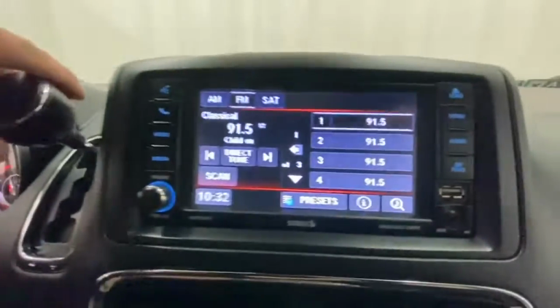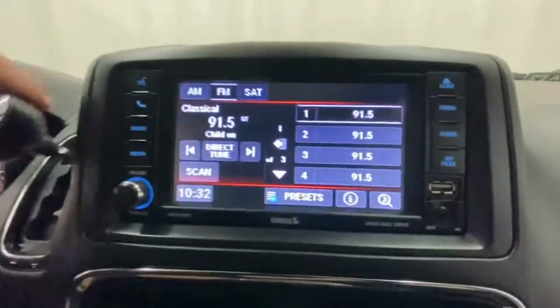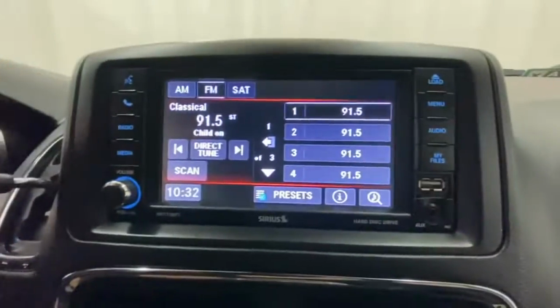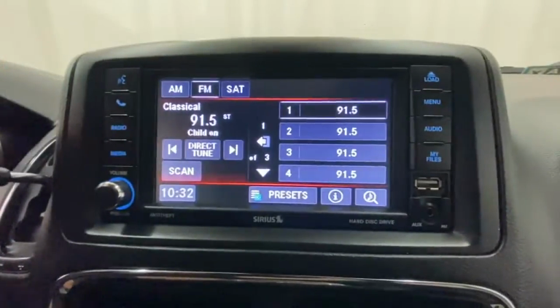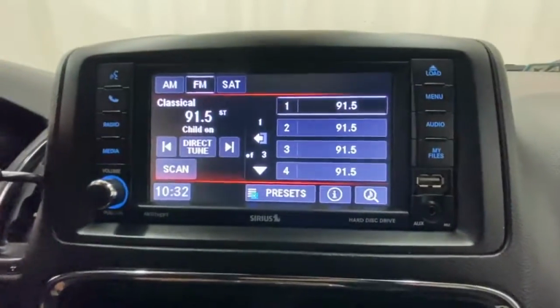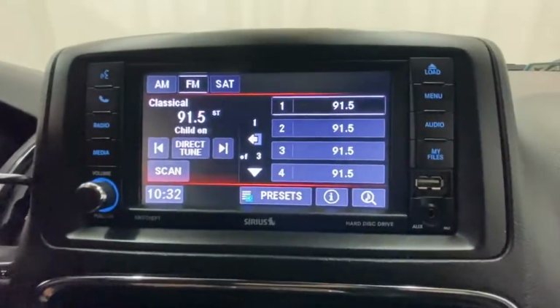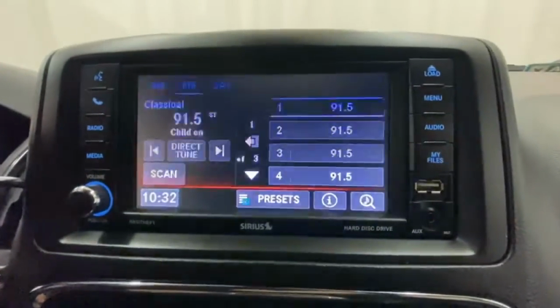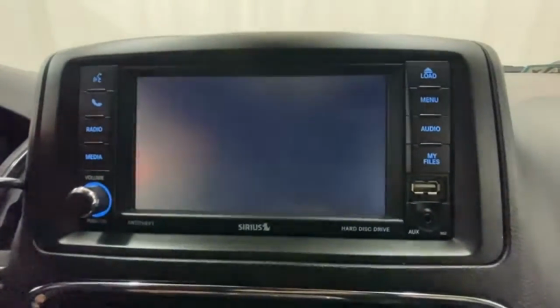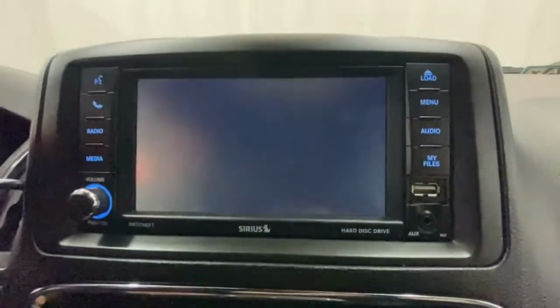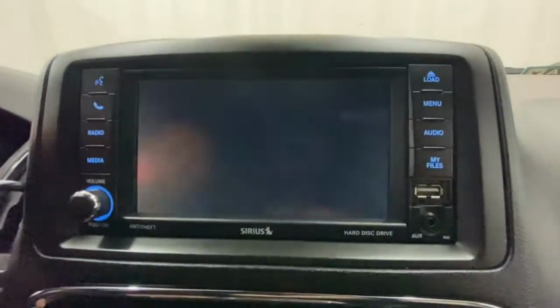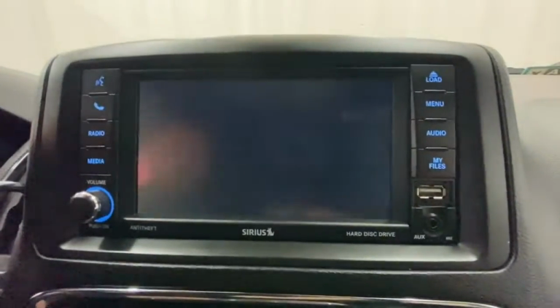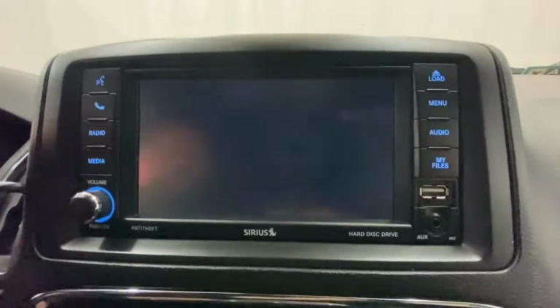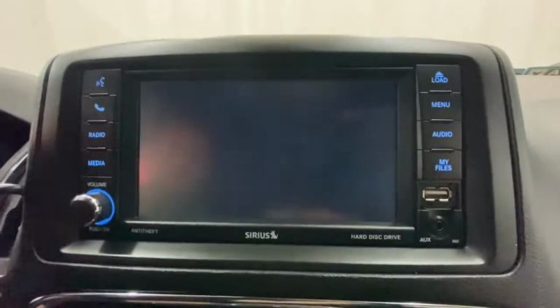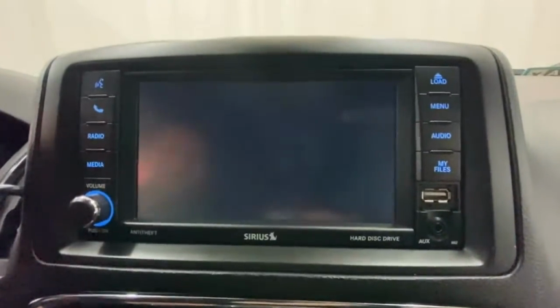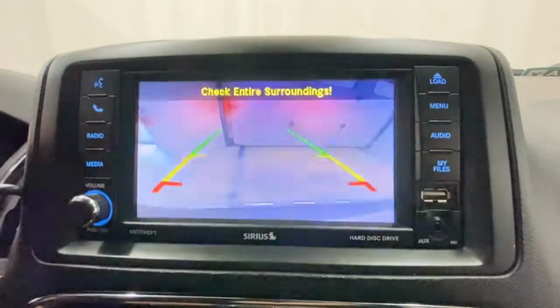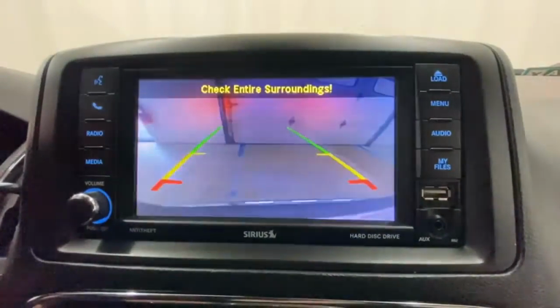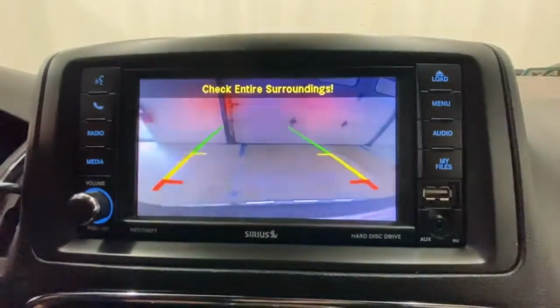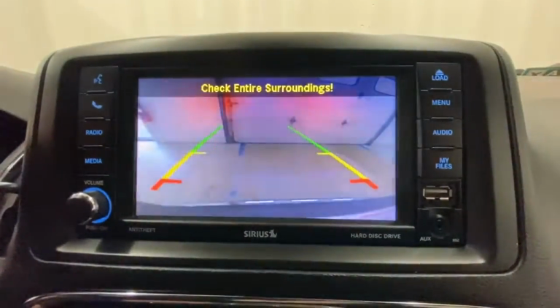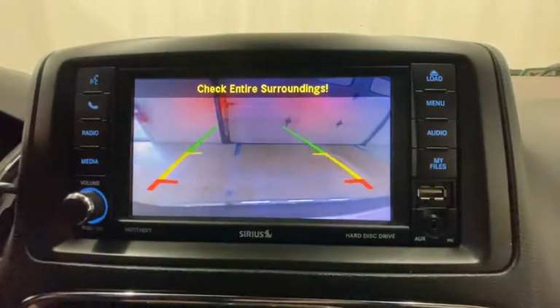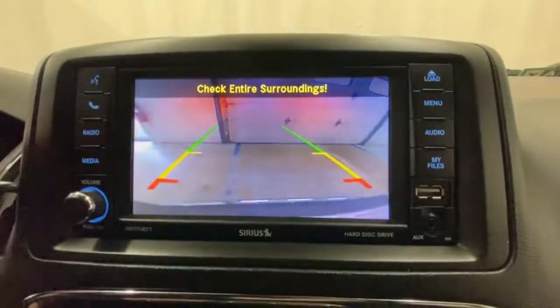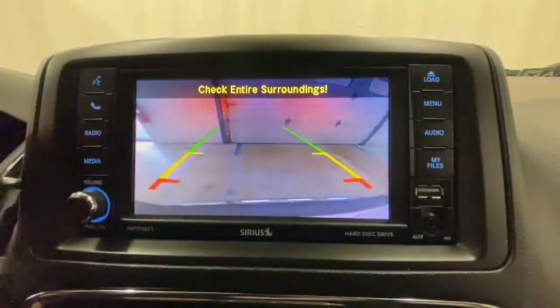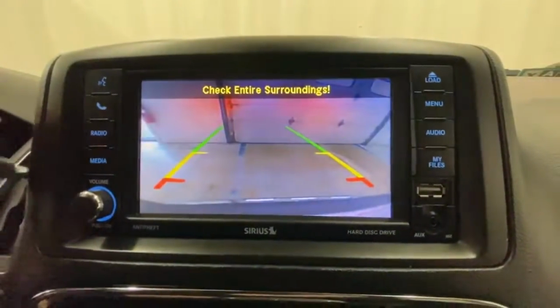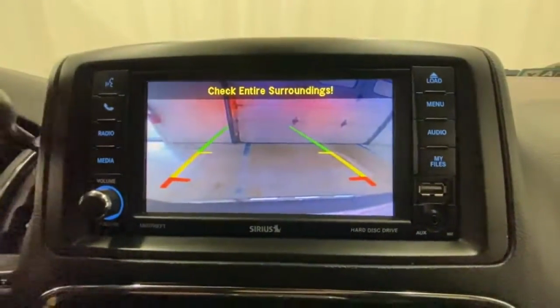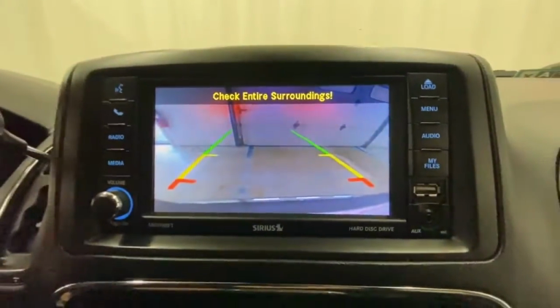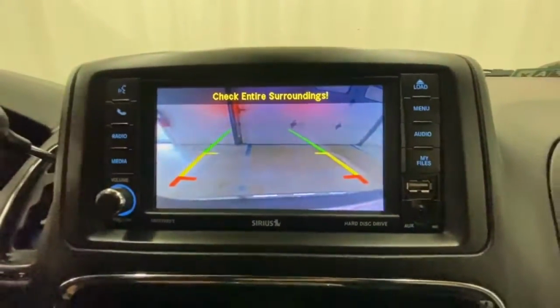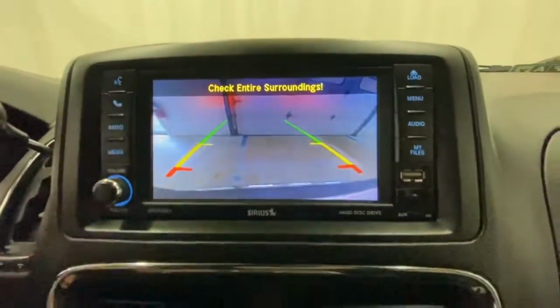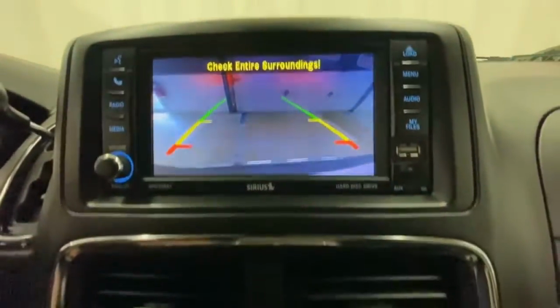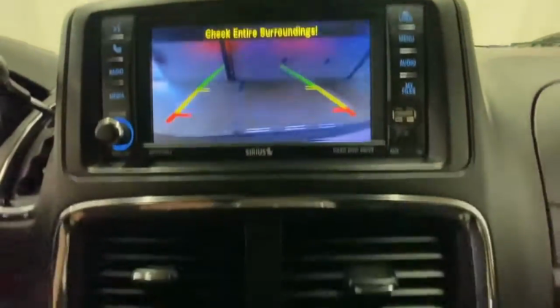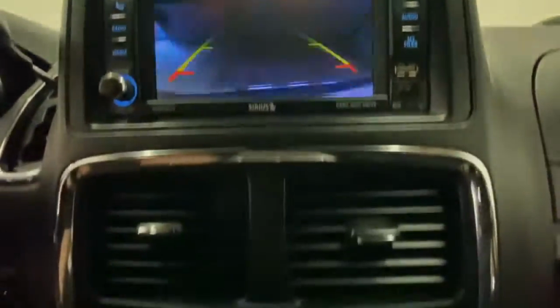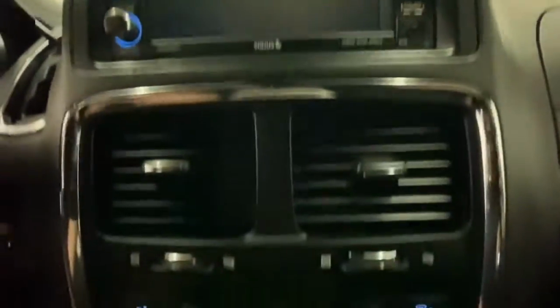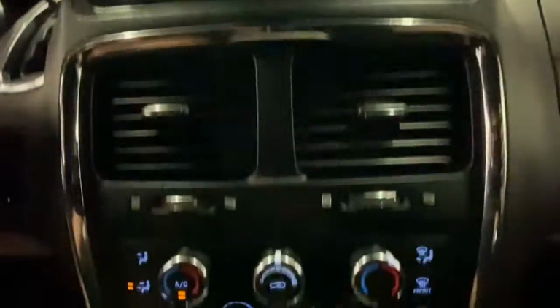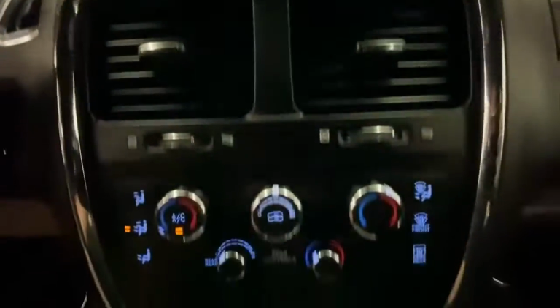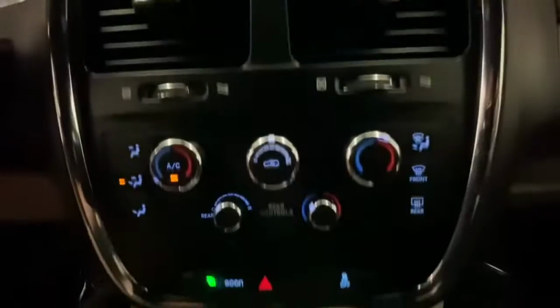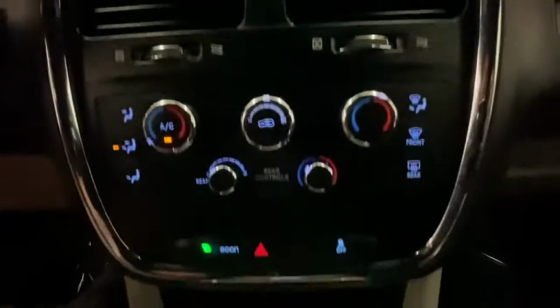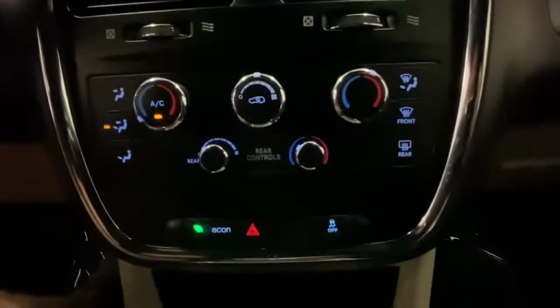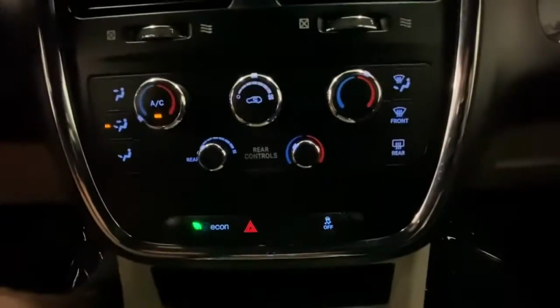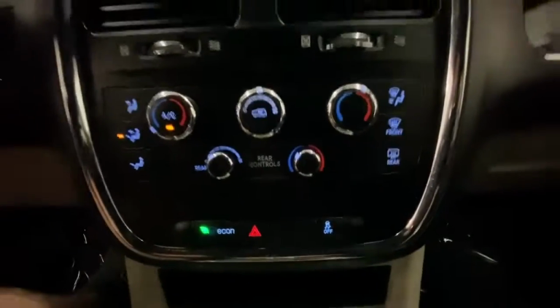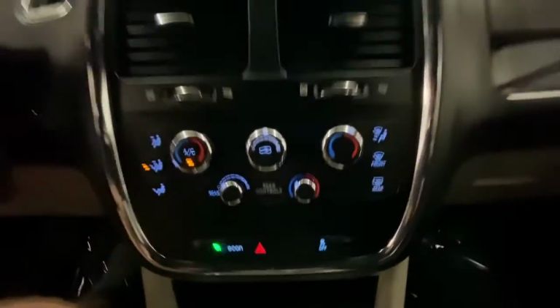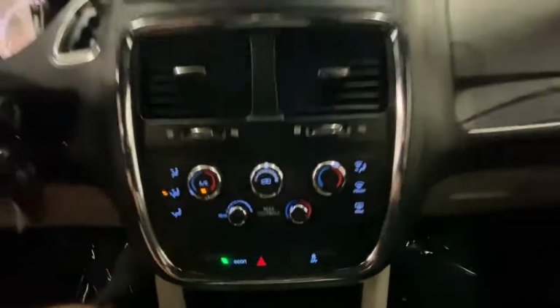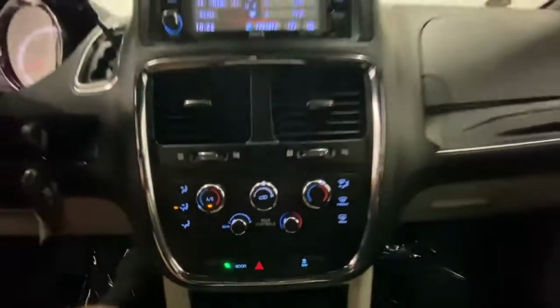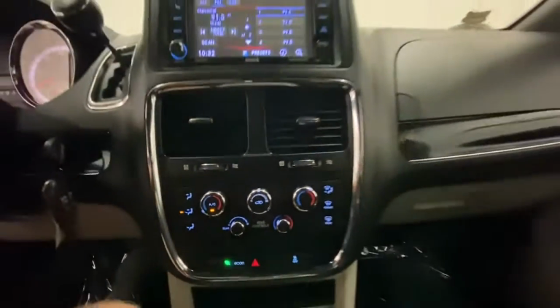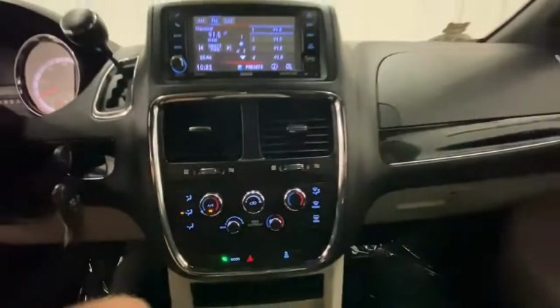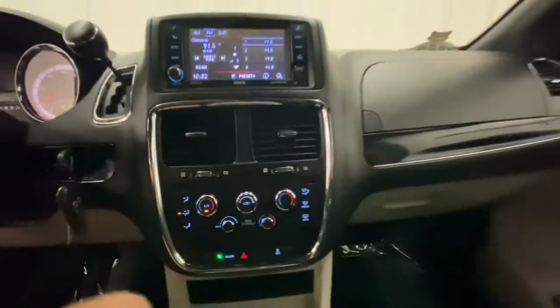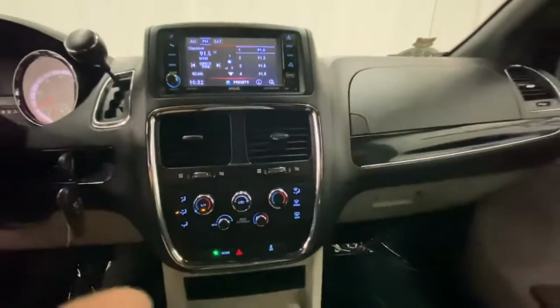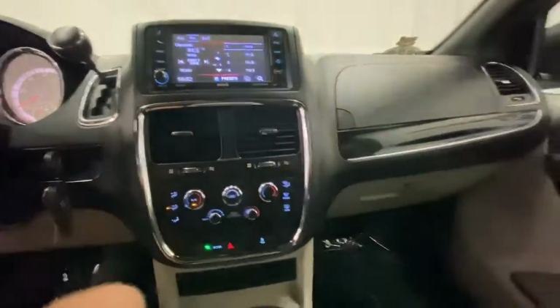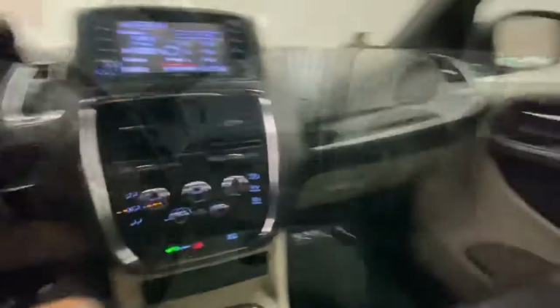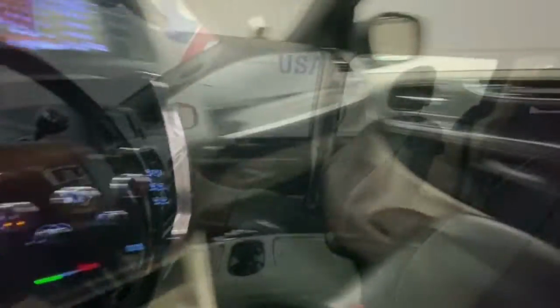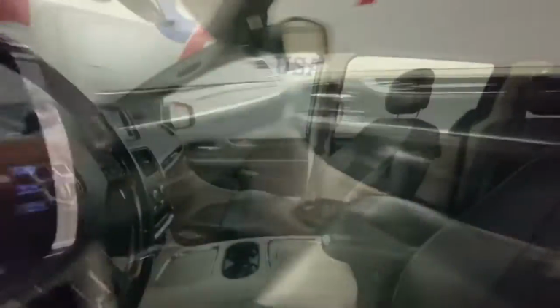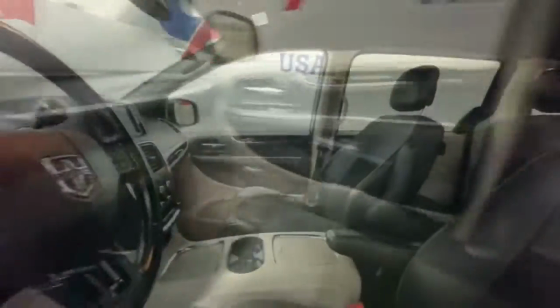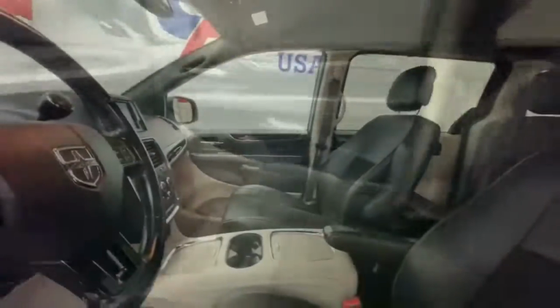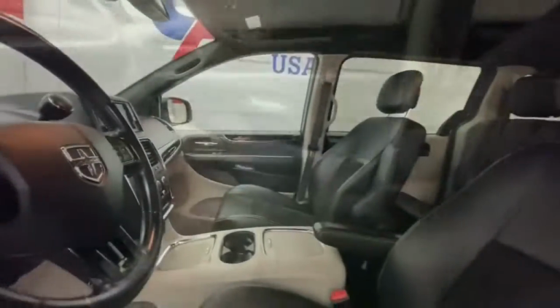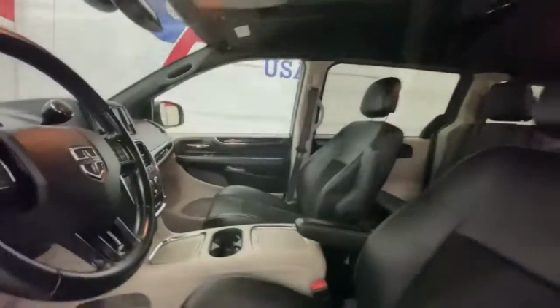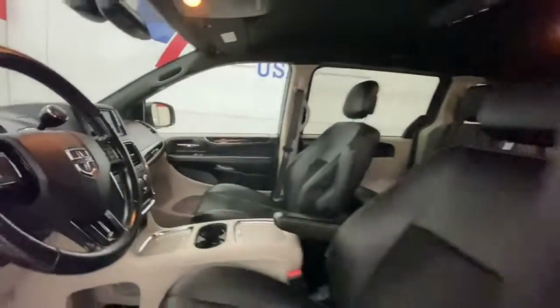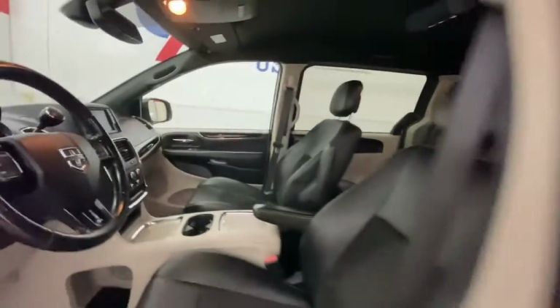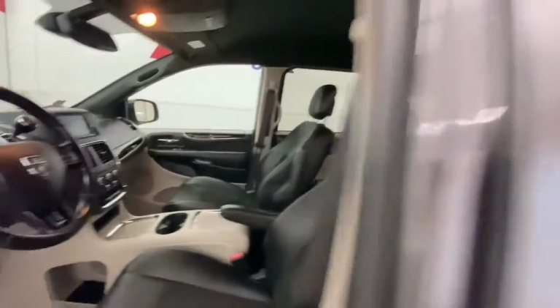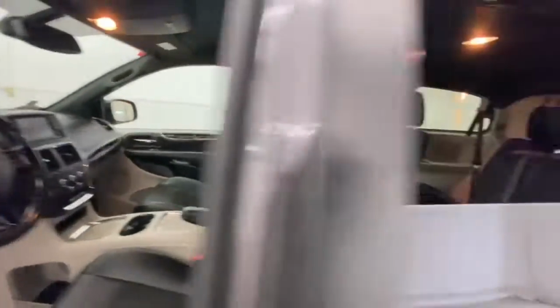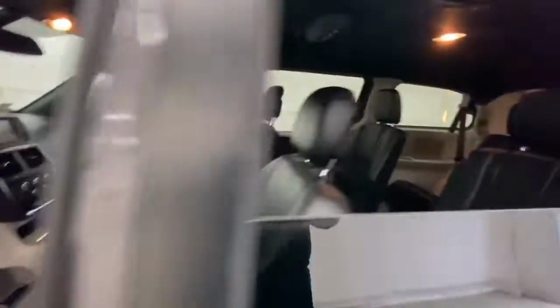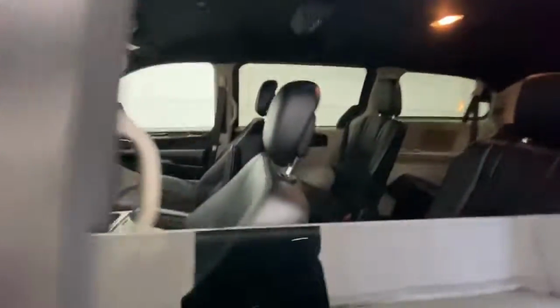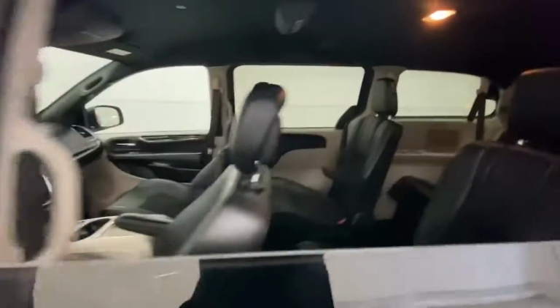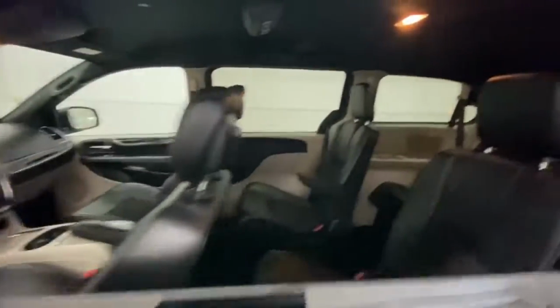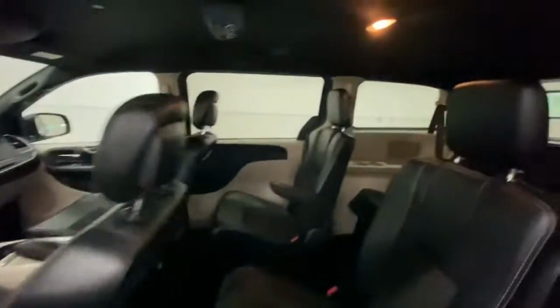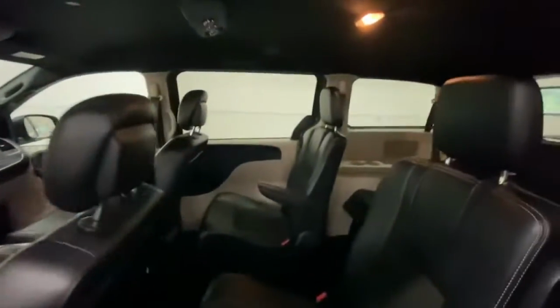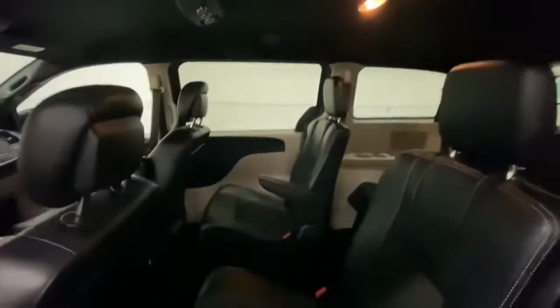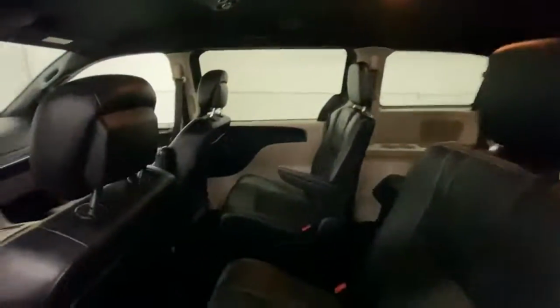Designed with safety and convenience in mind, it's the vehicle you can always count on. These are just some of the great options this vehicle comes with.